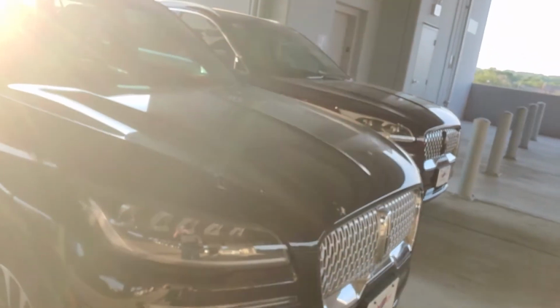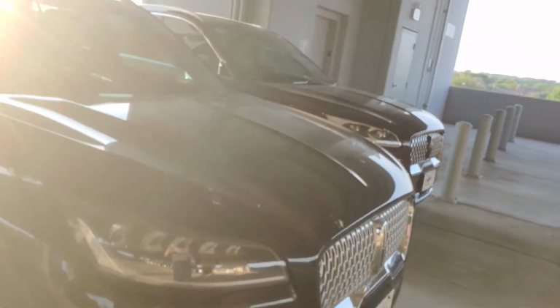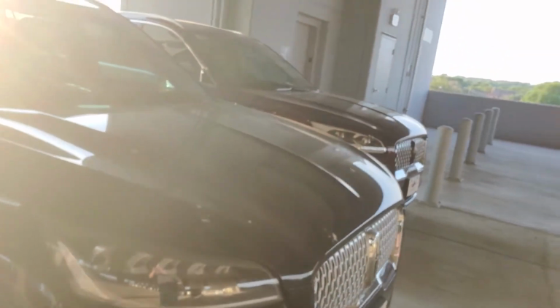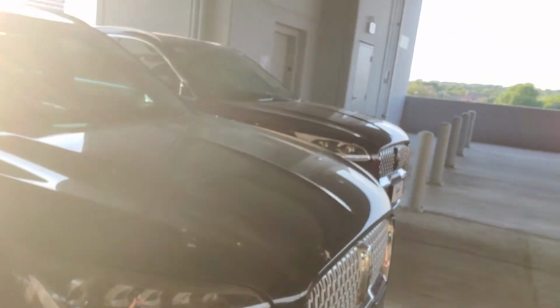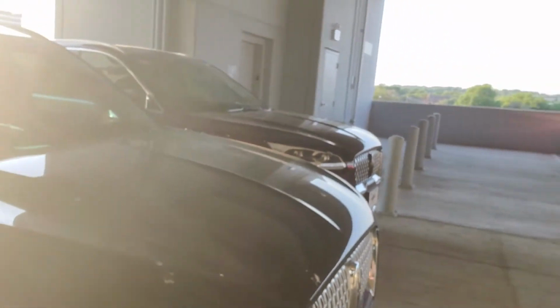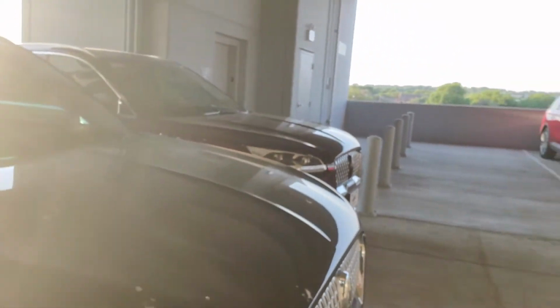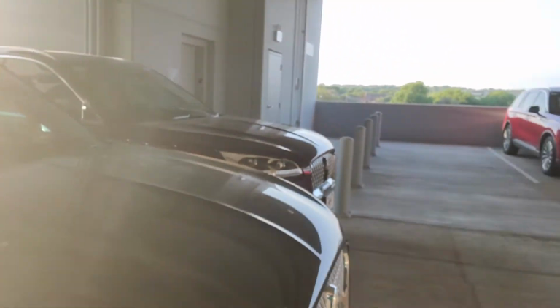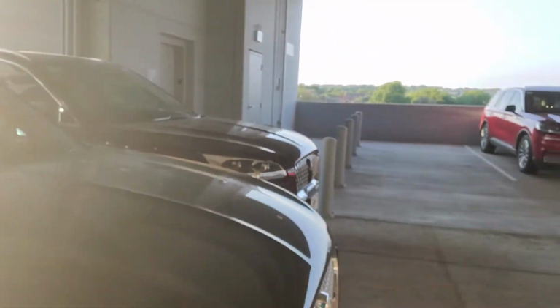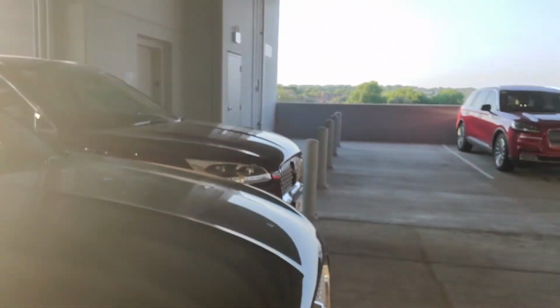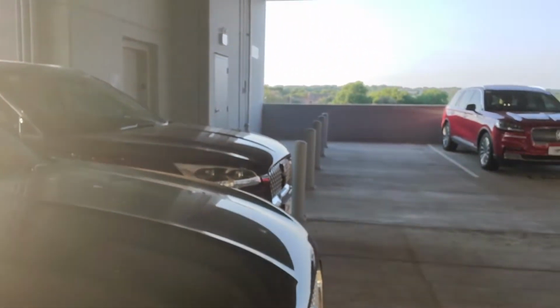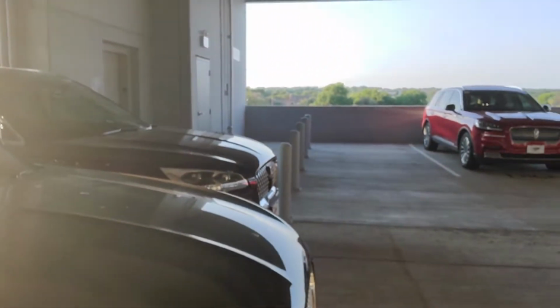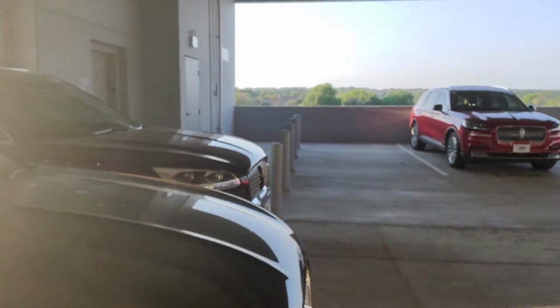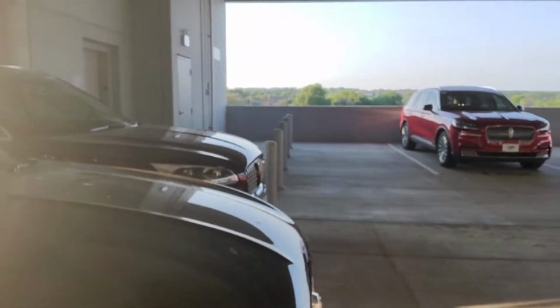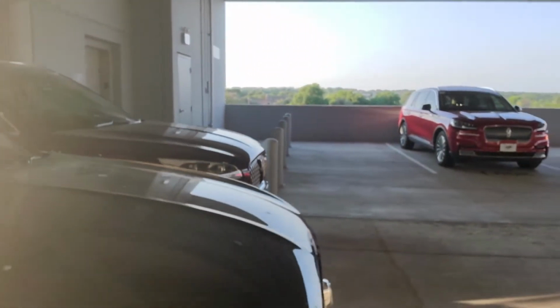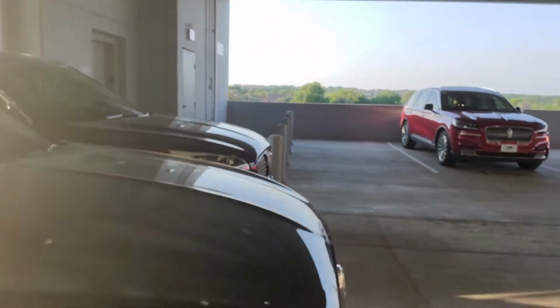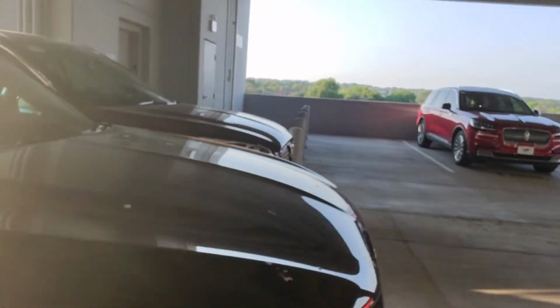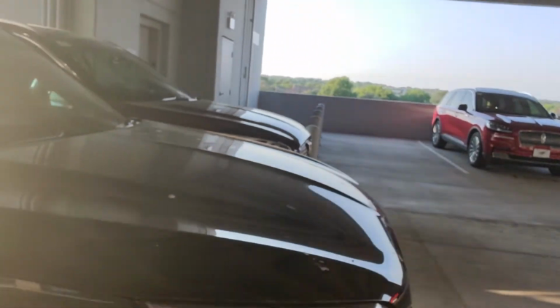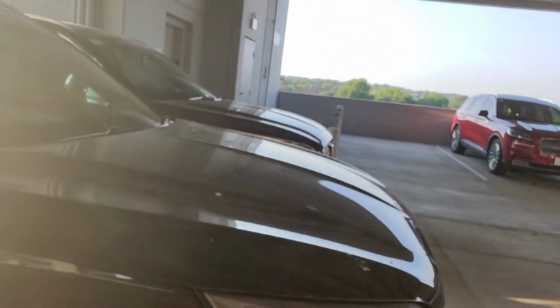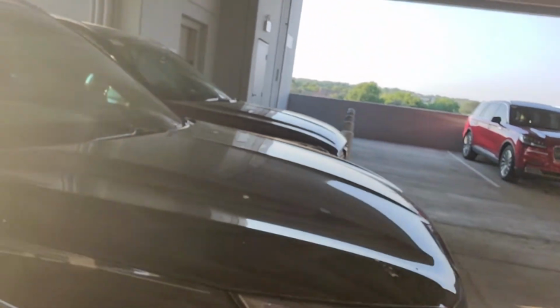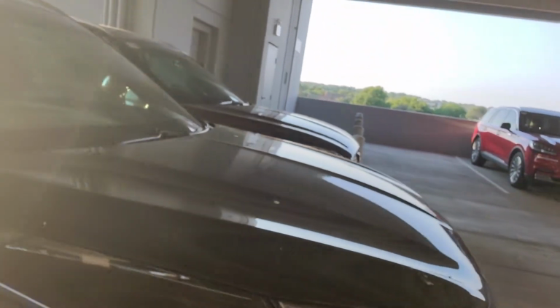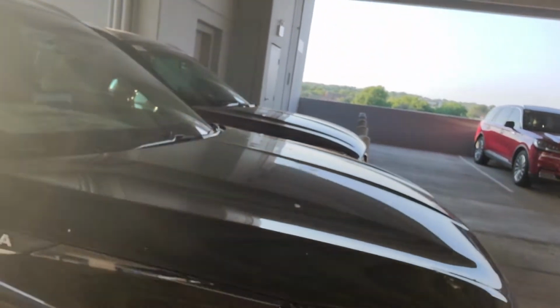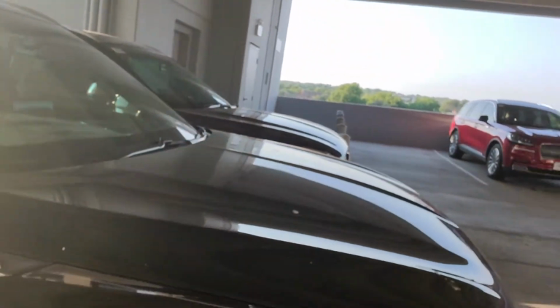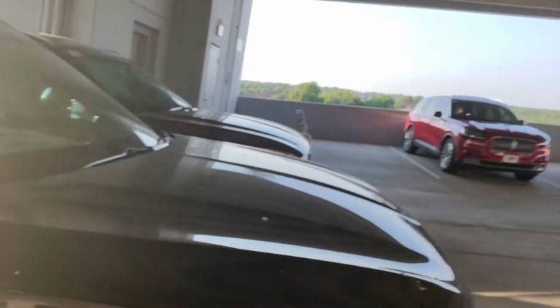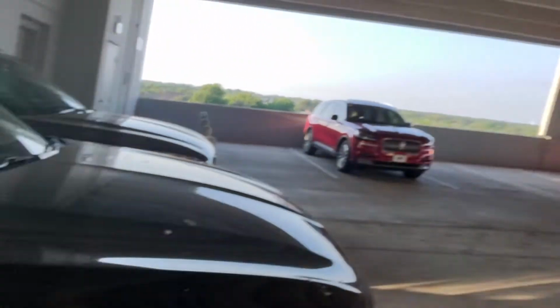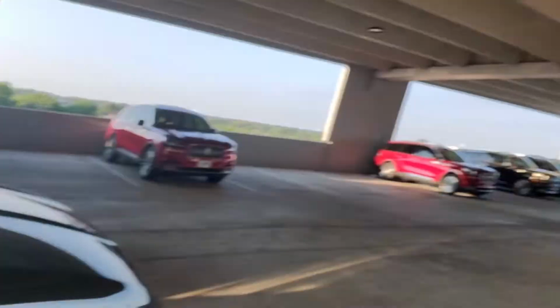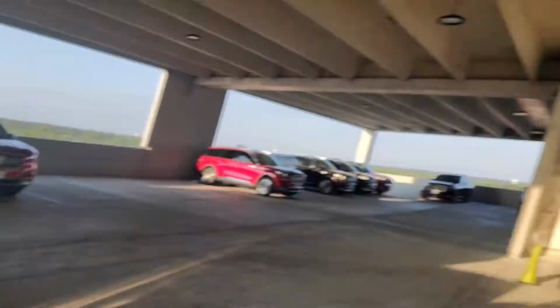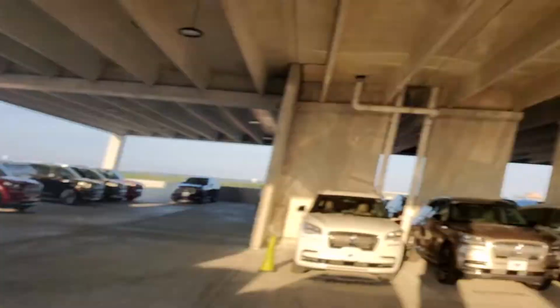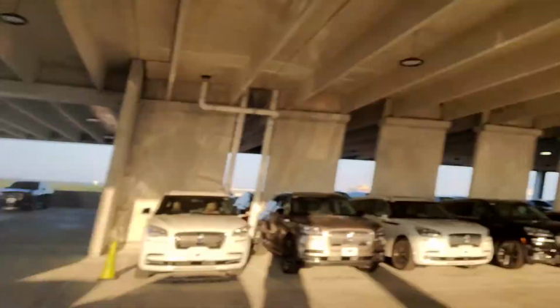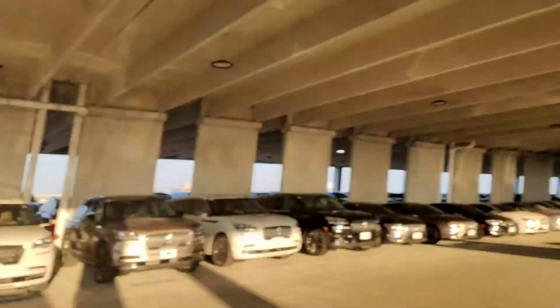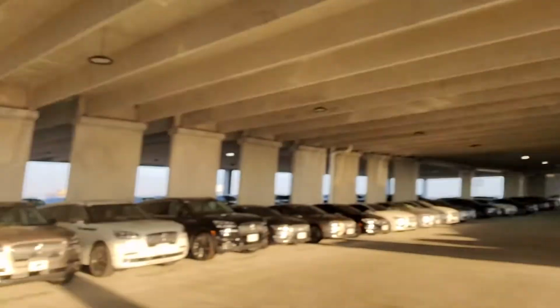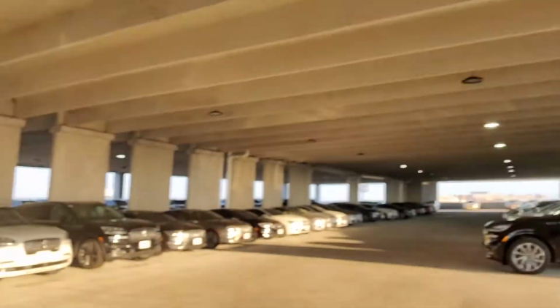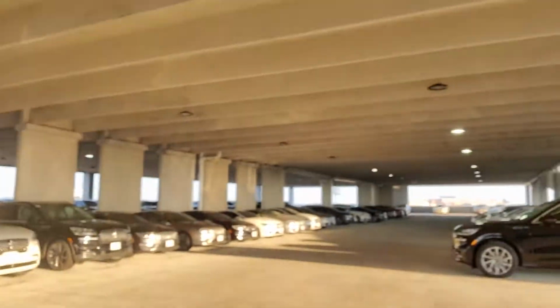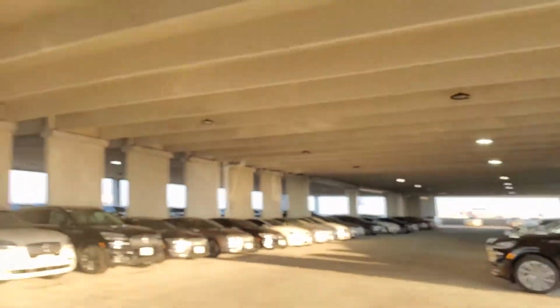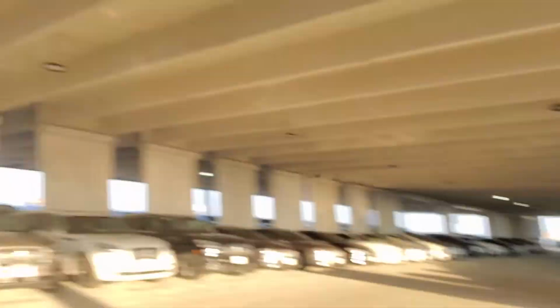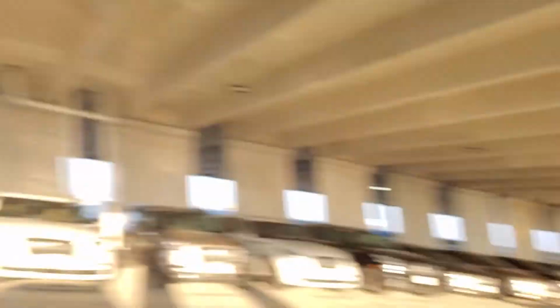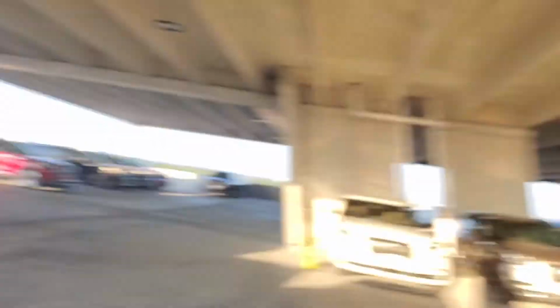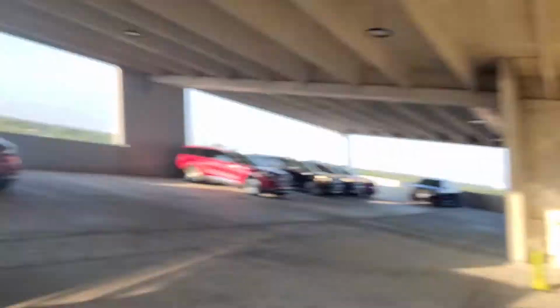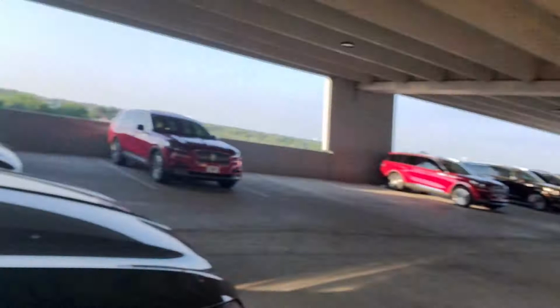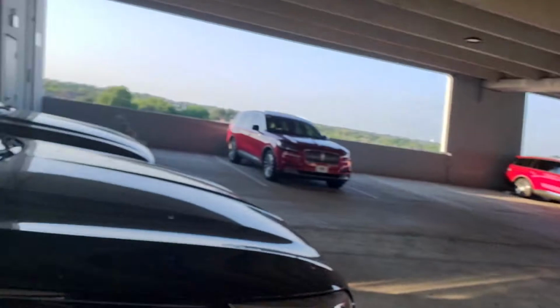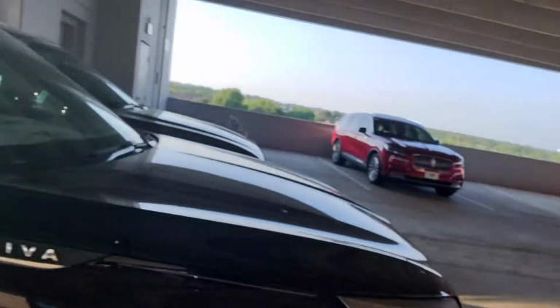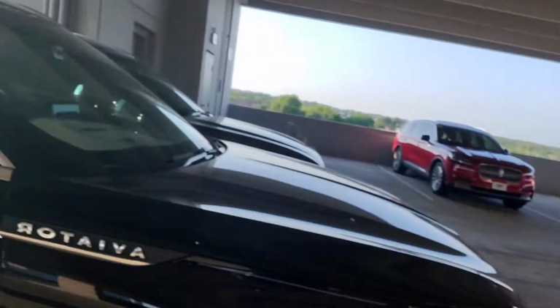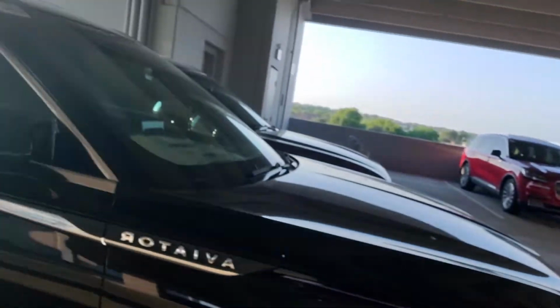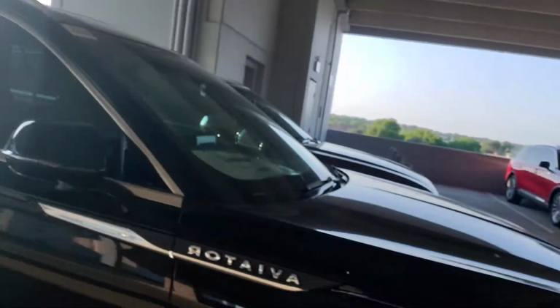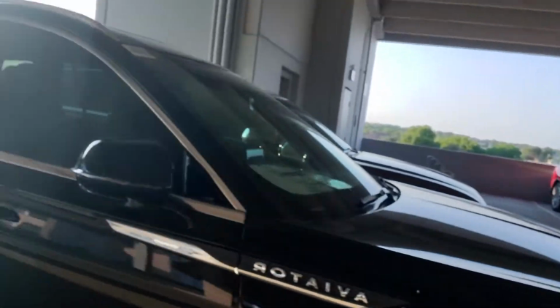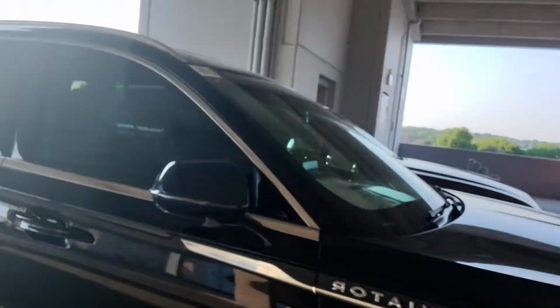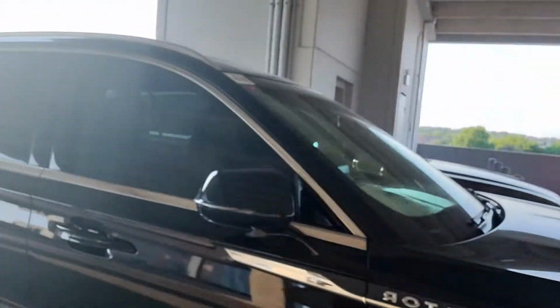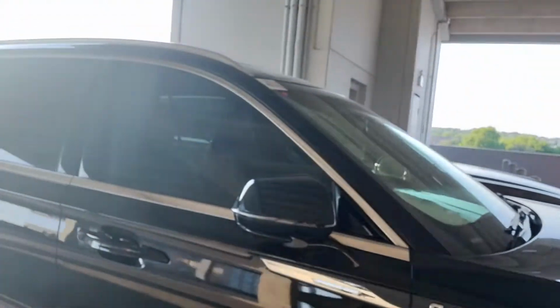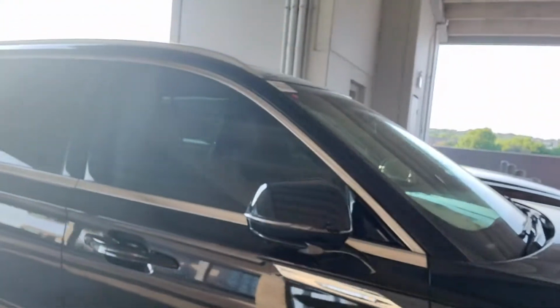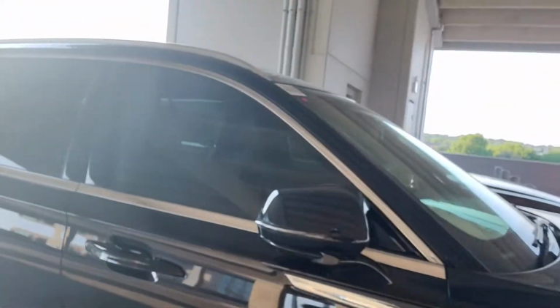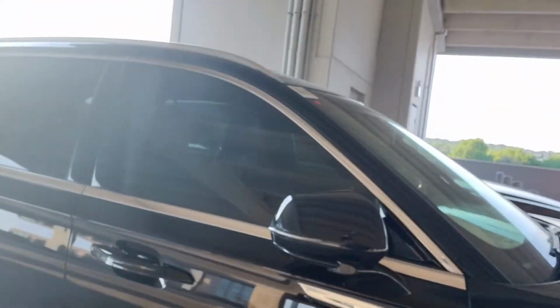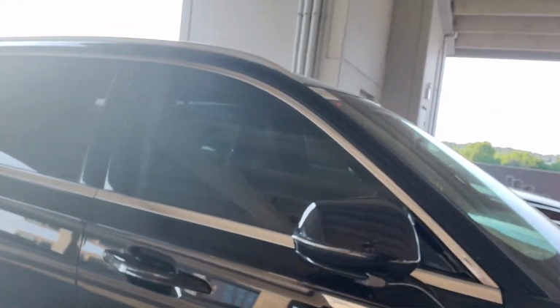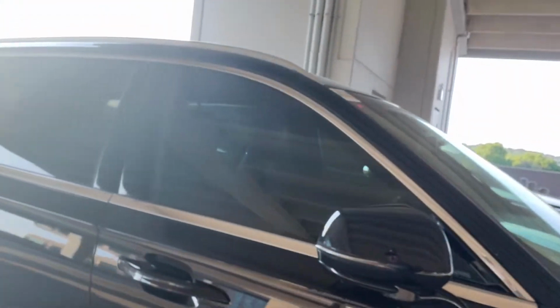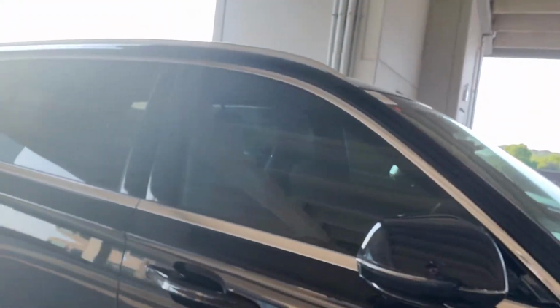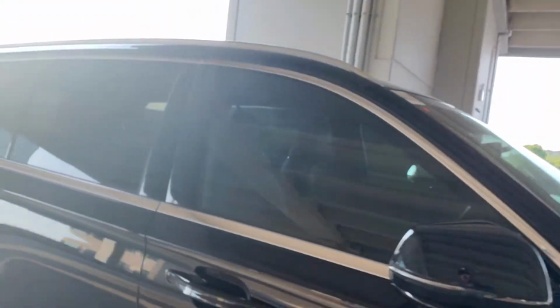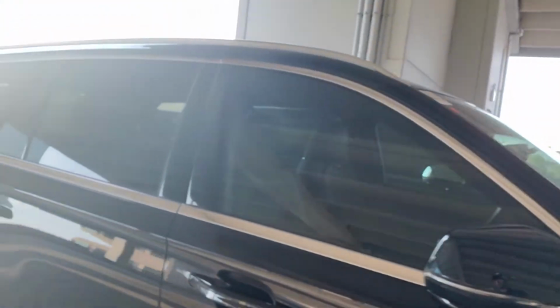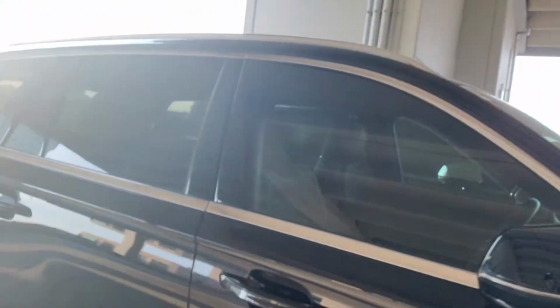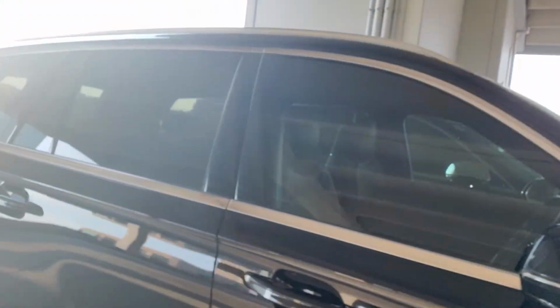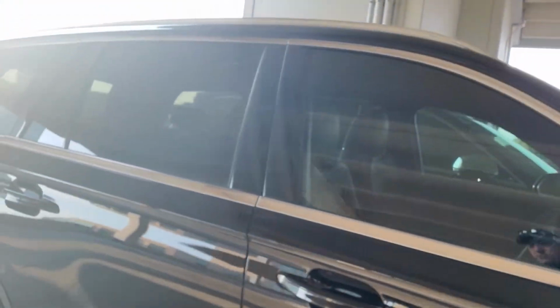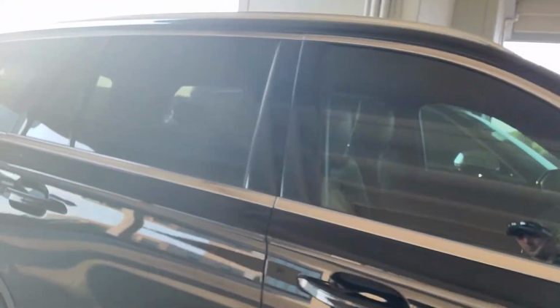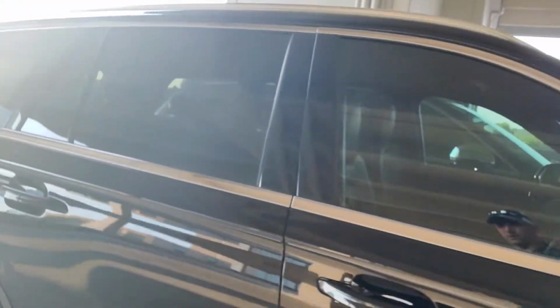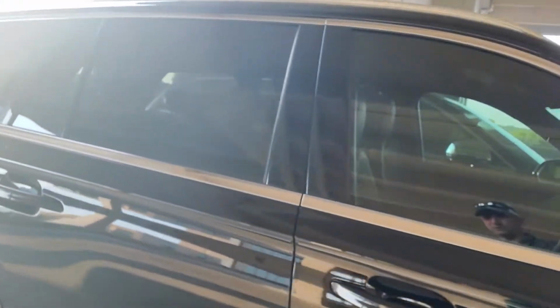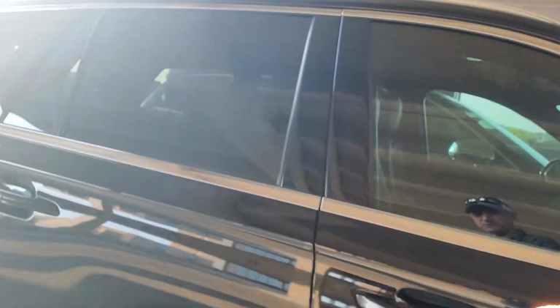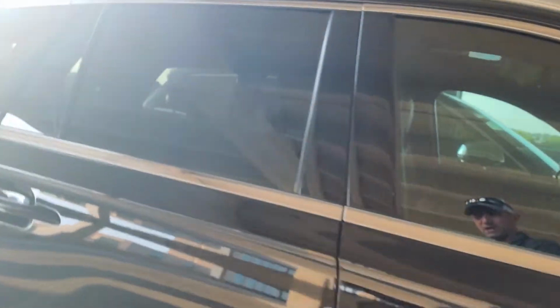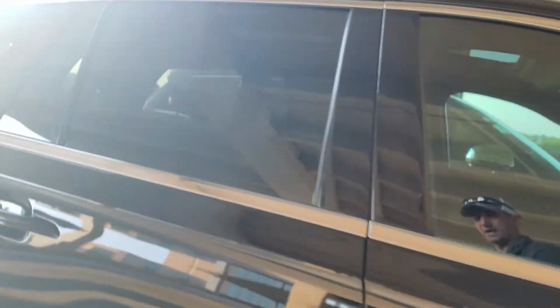Sorry, it's got a little bird poop on it. It's over here in our storage garage, getting ready to go on to our lot.